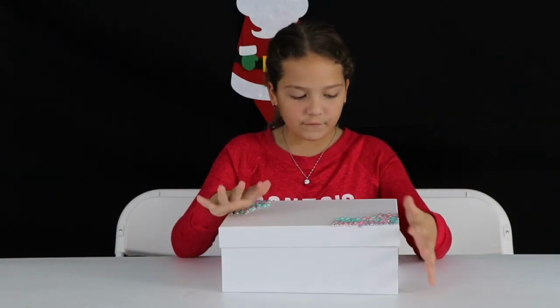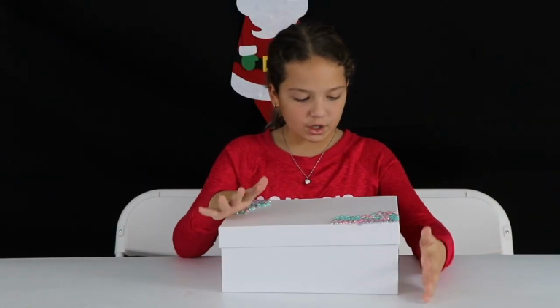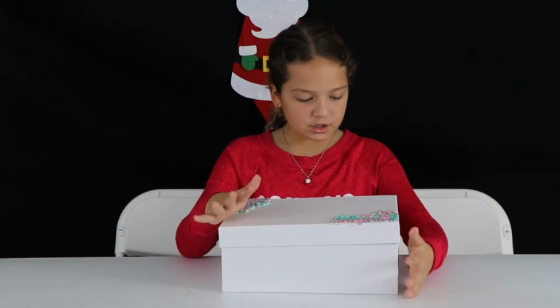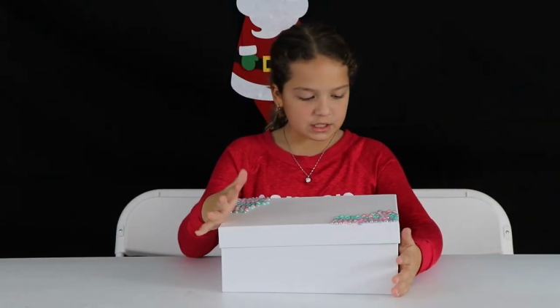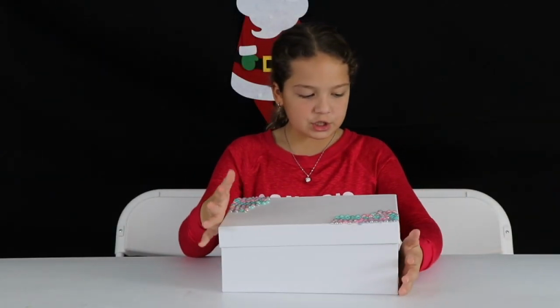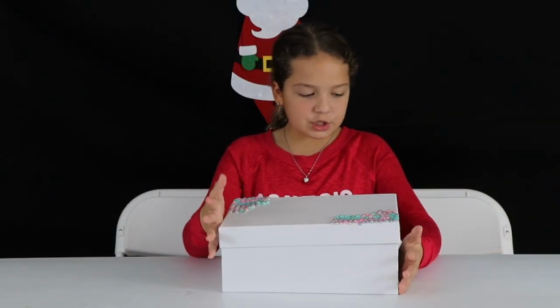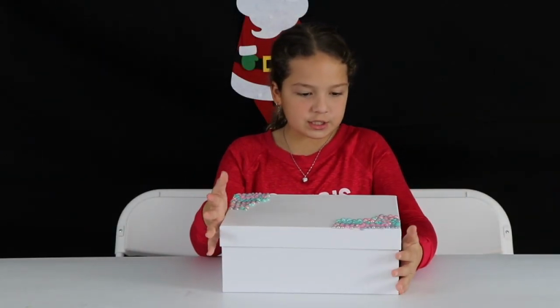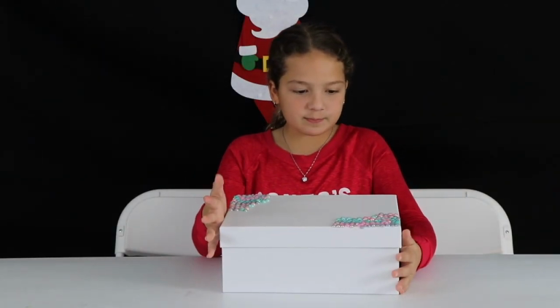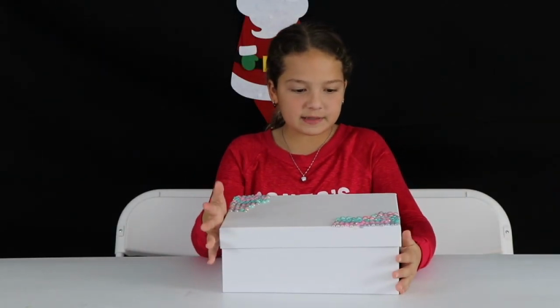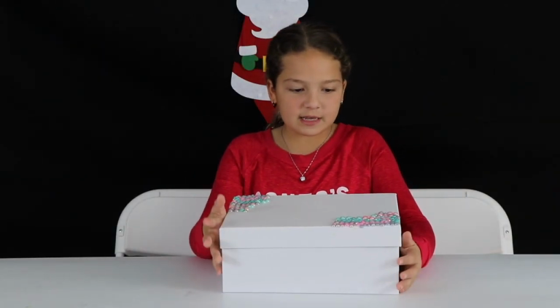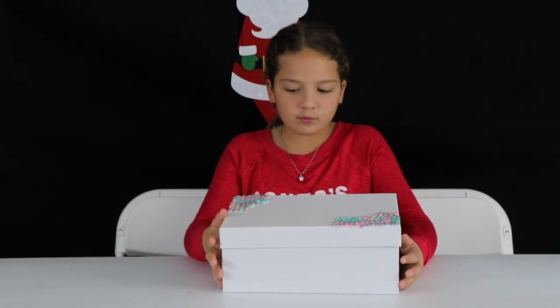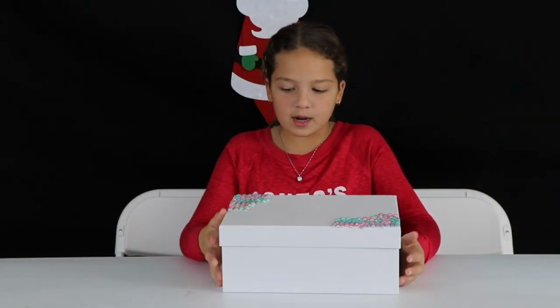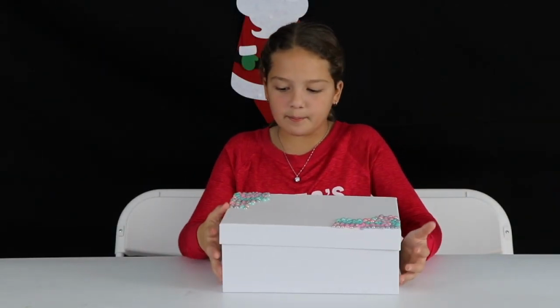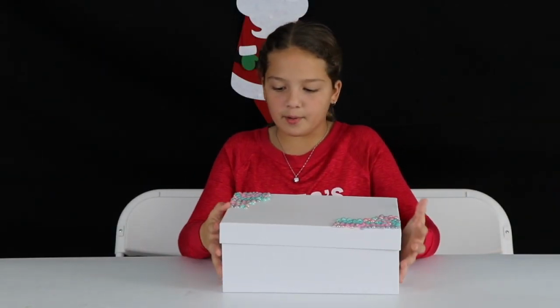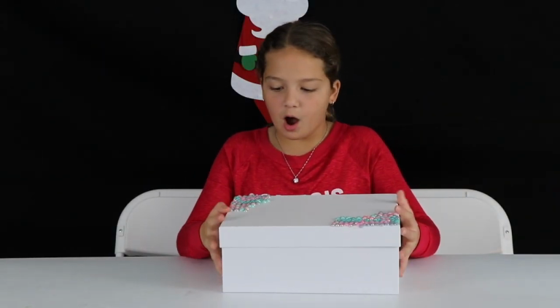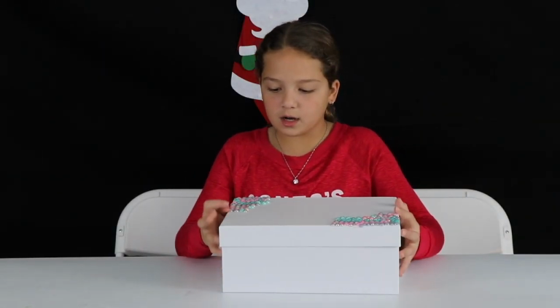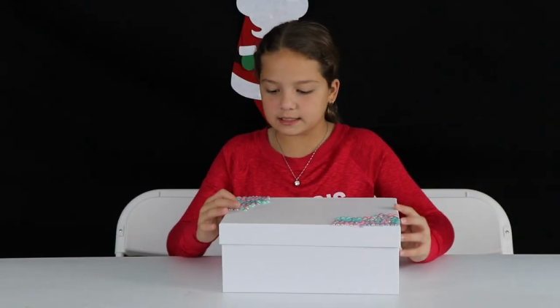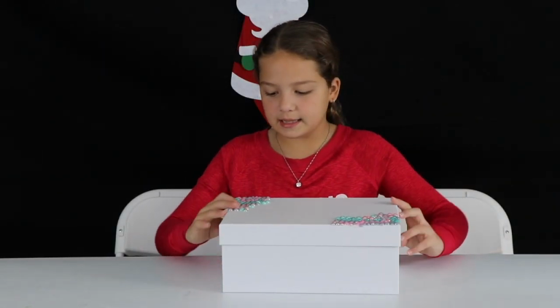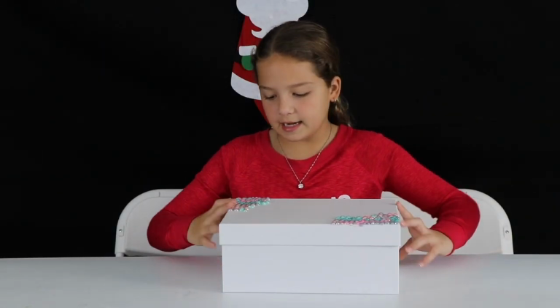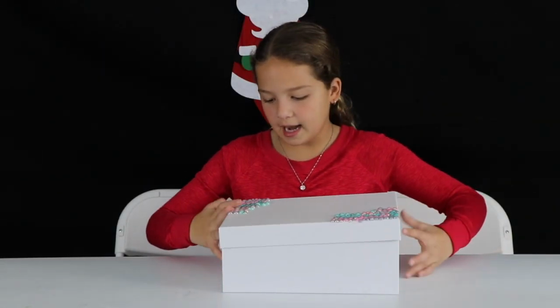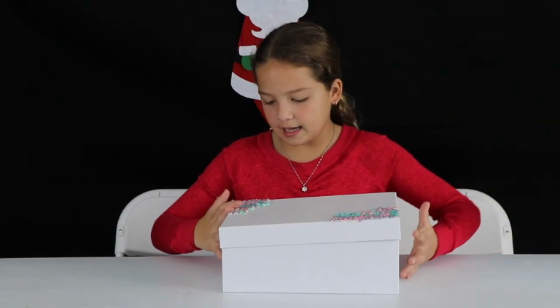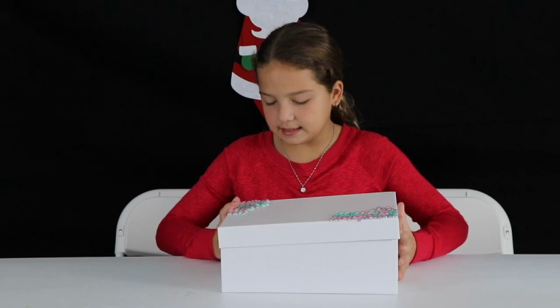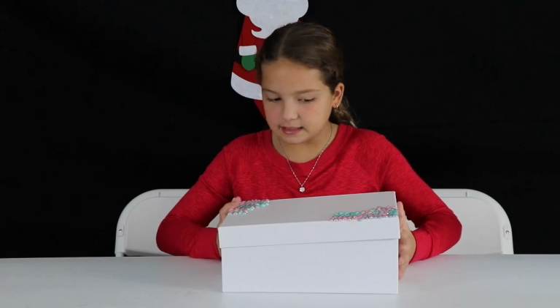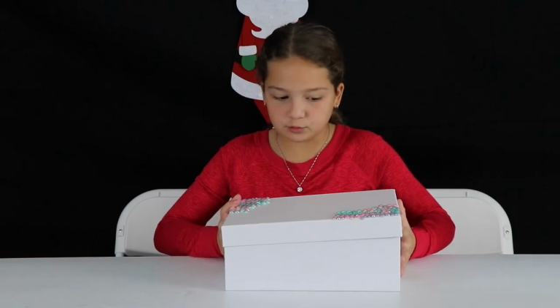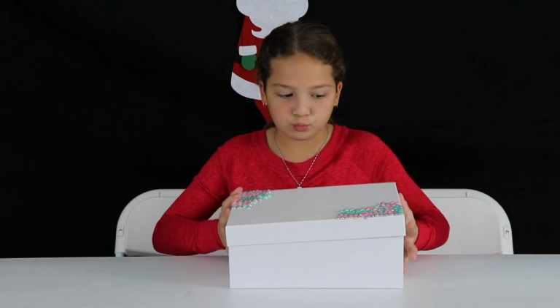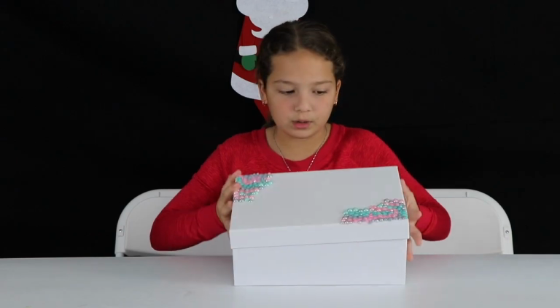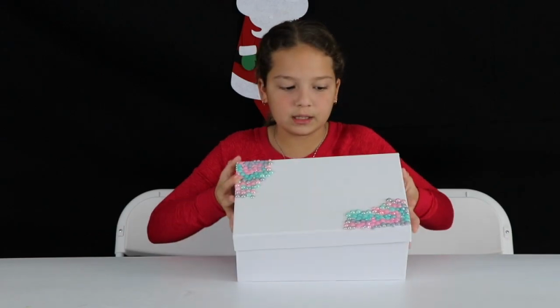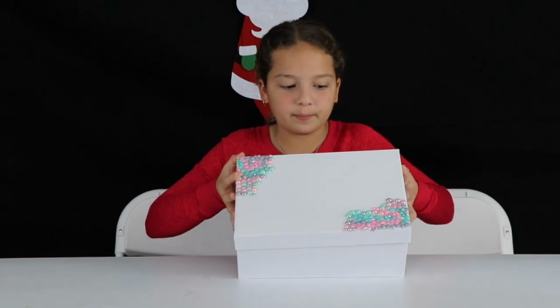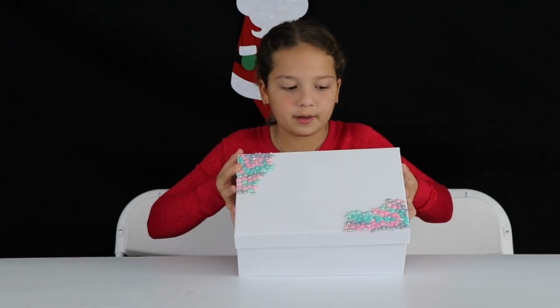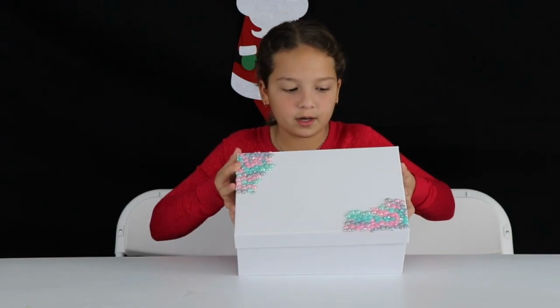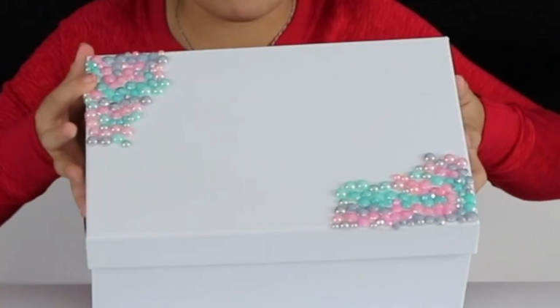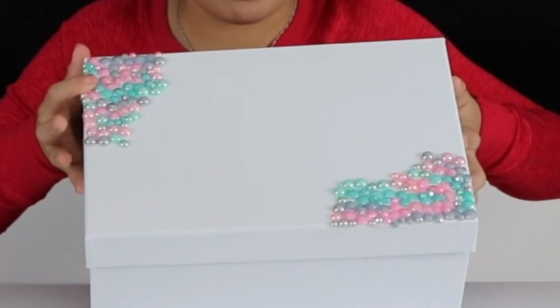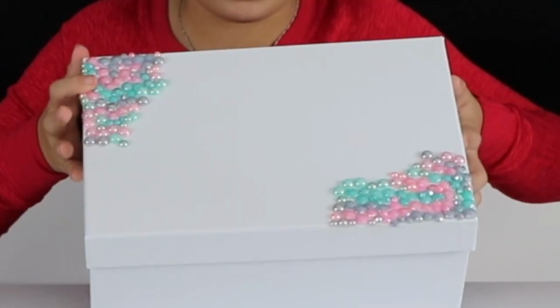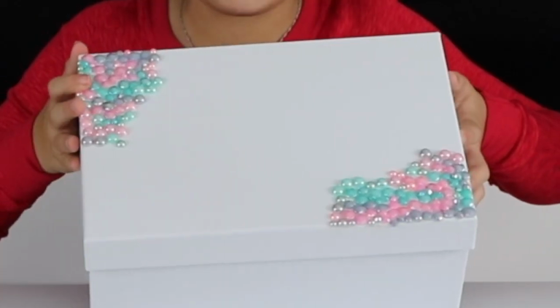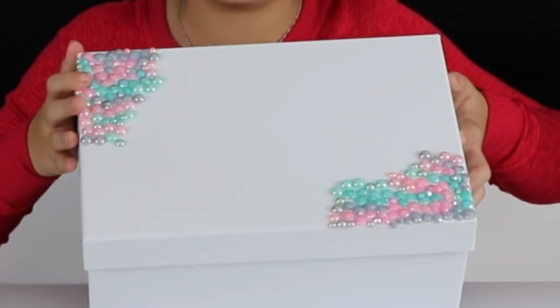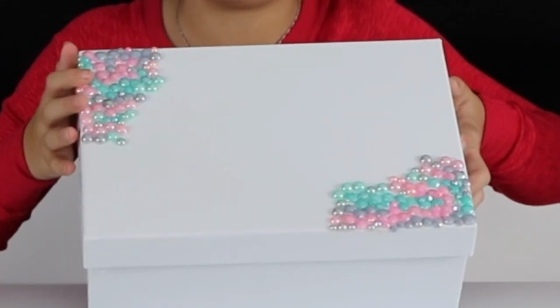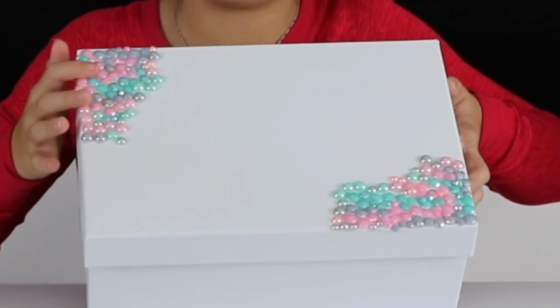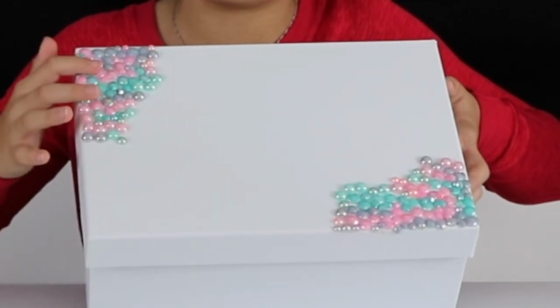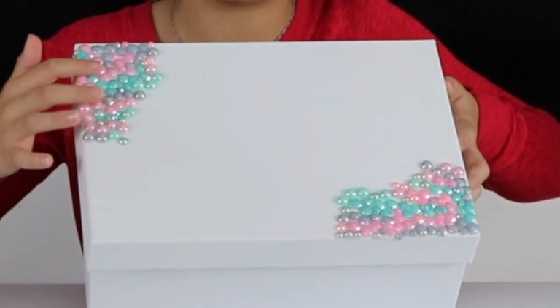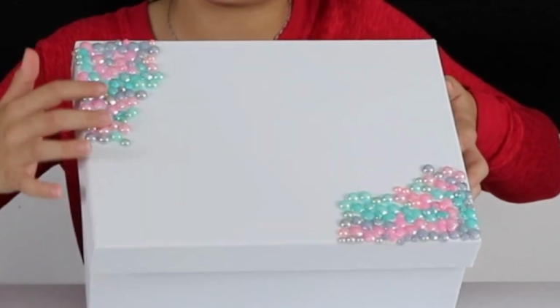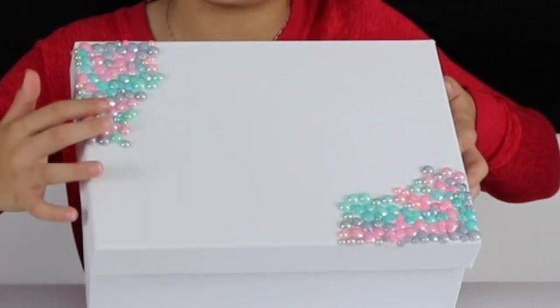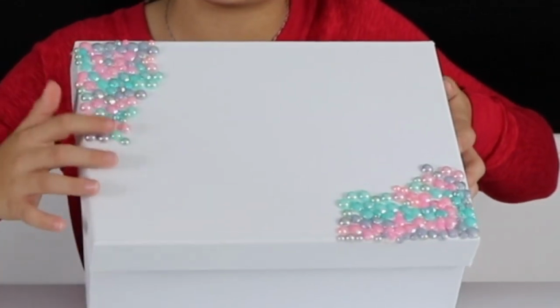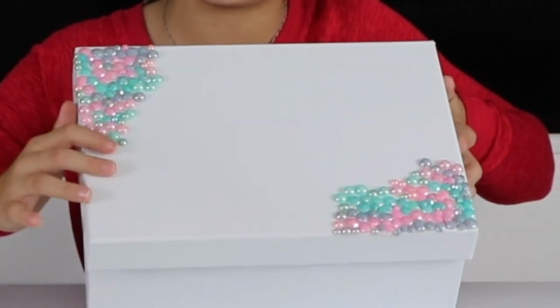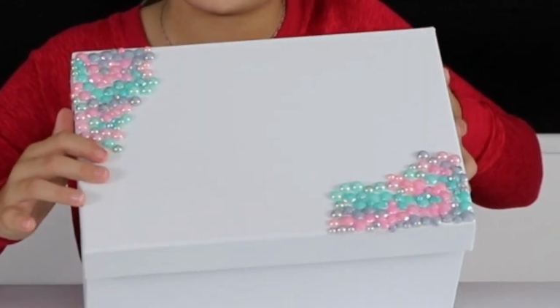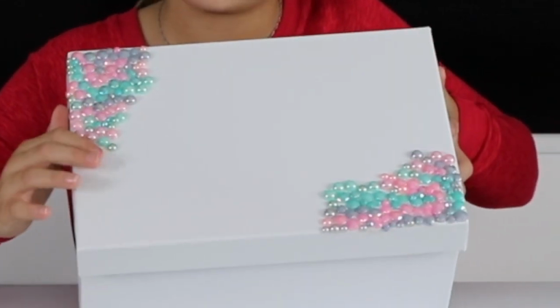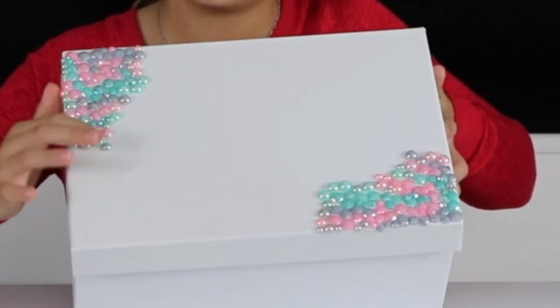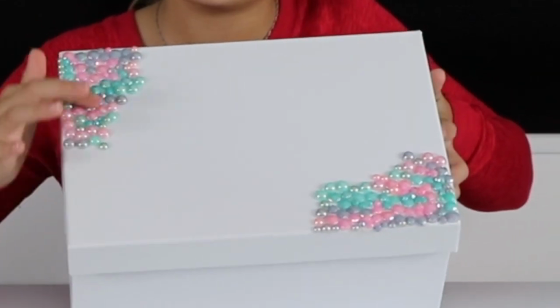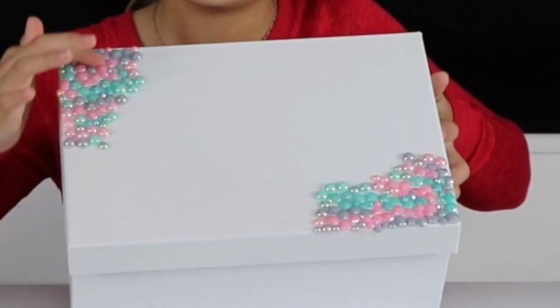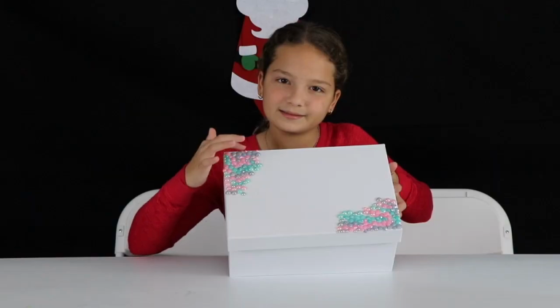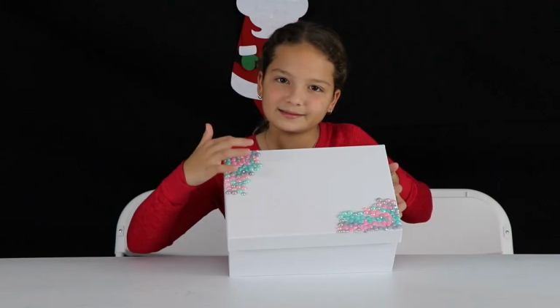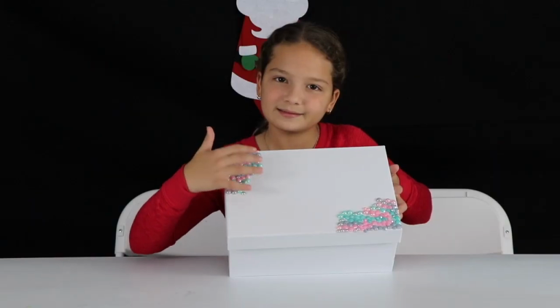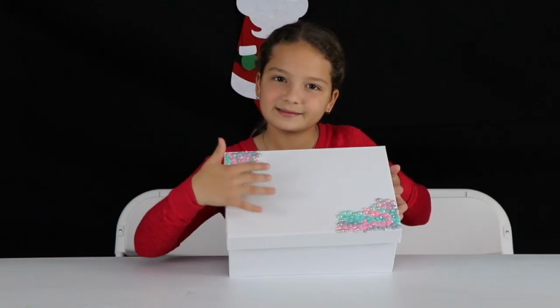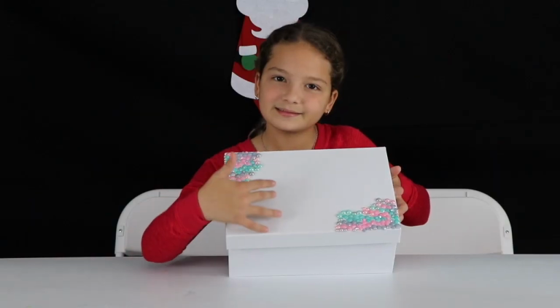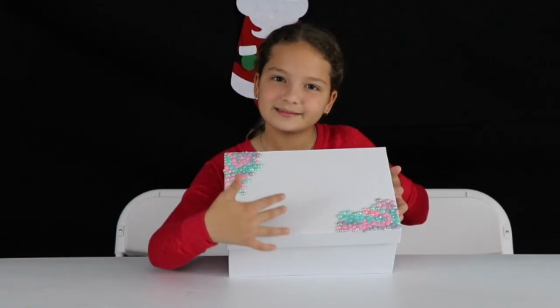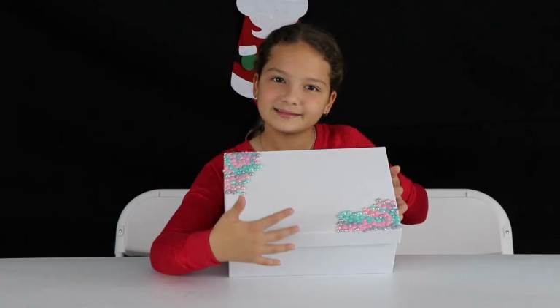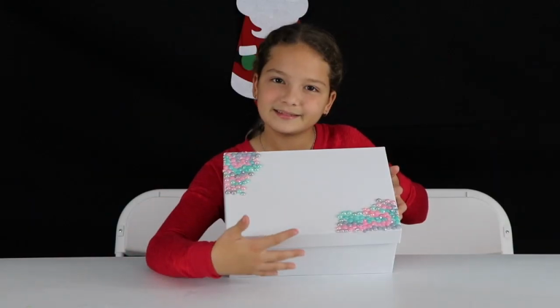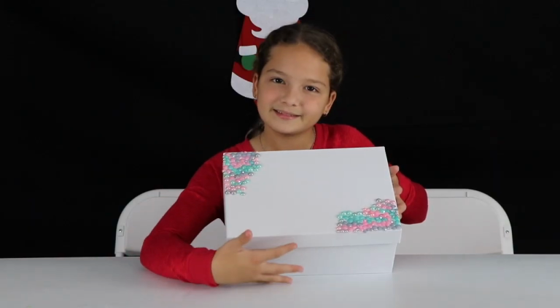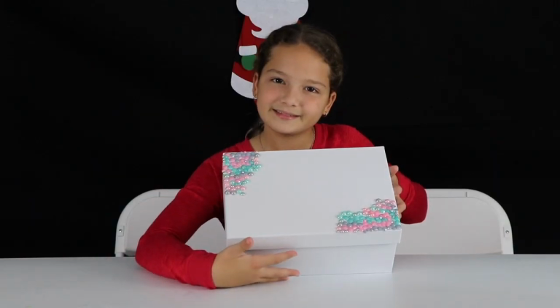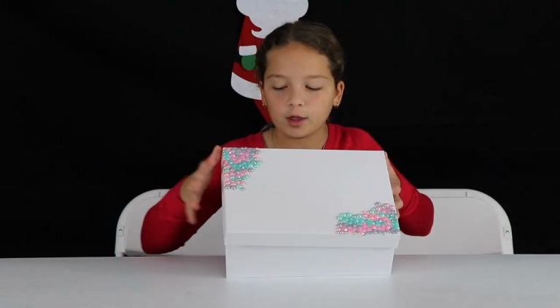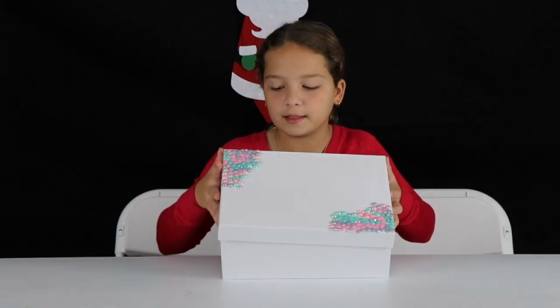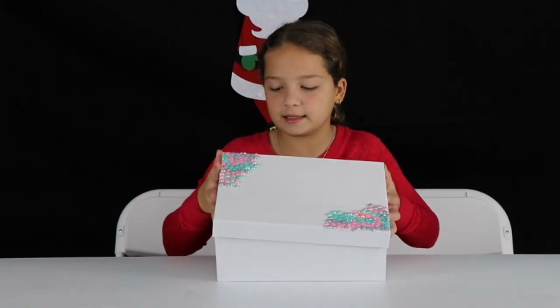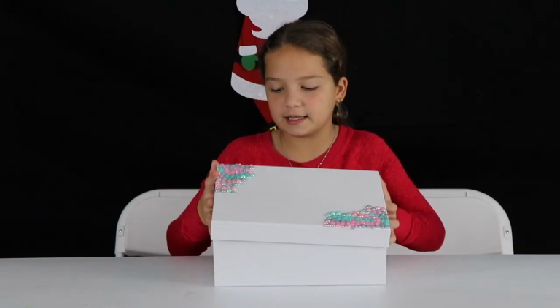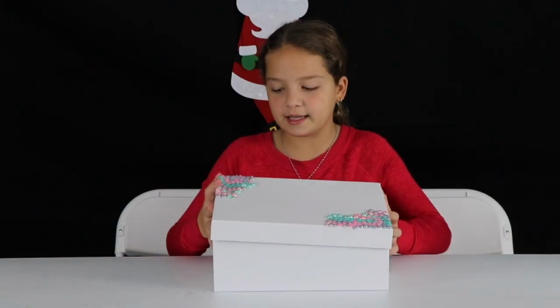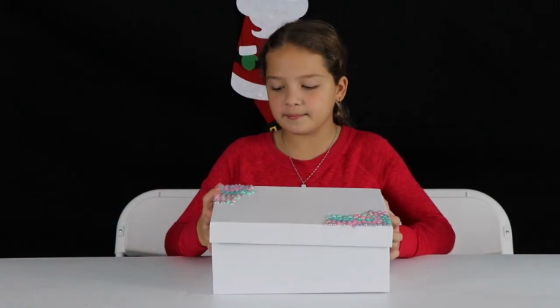First it's just this plain white box and then it has these really pretty jewels on the side, on the lid.